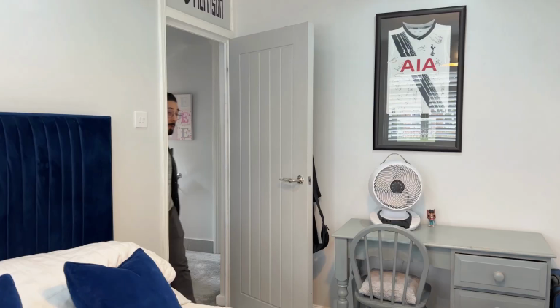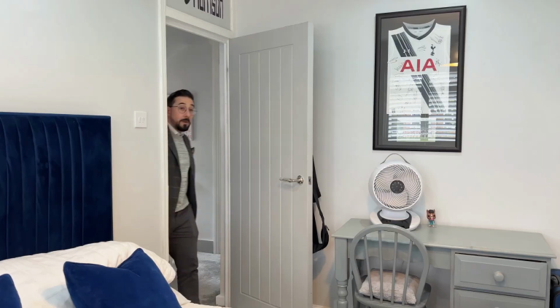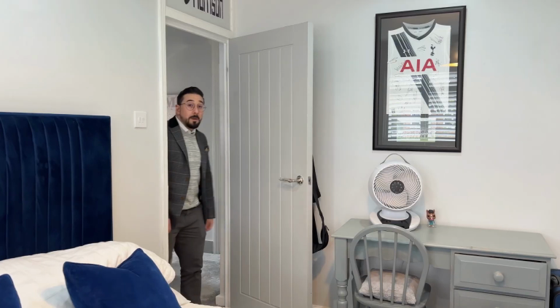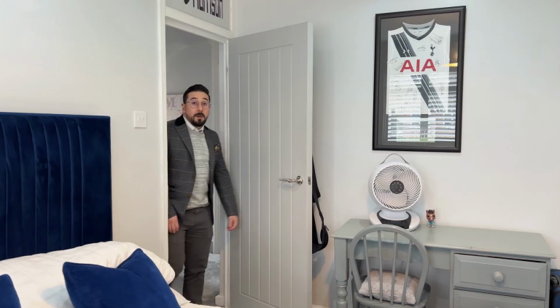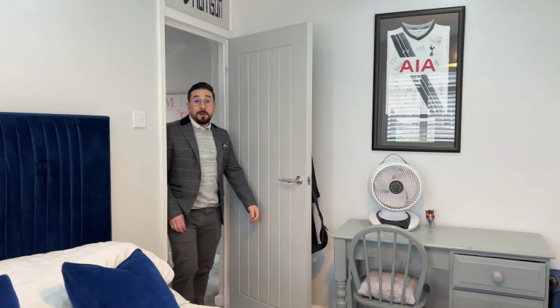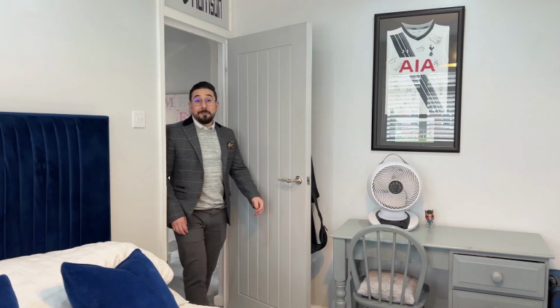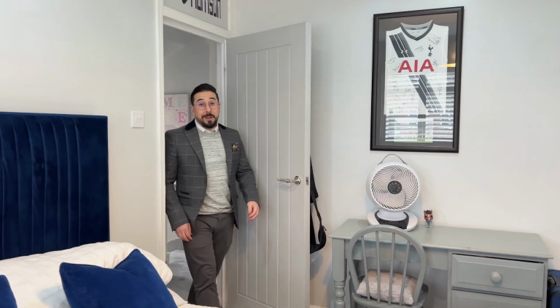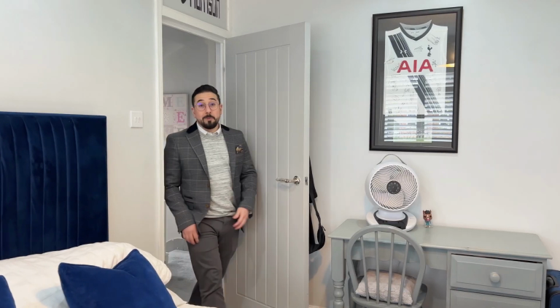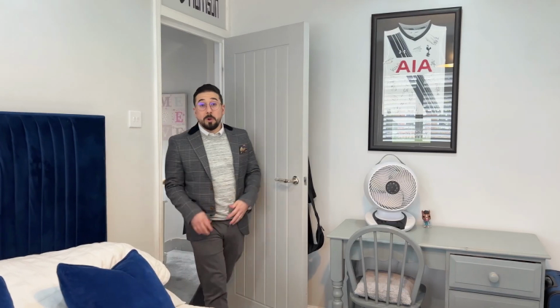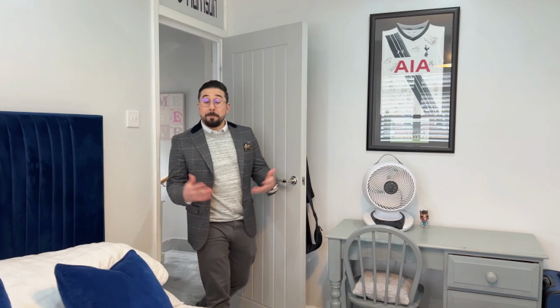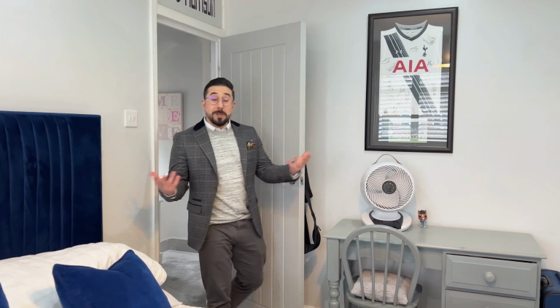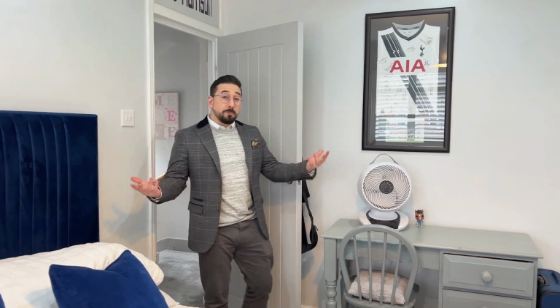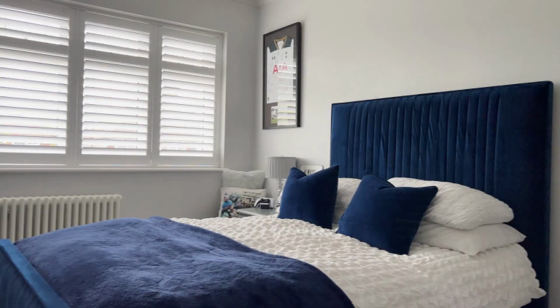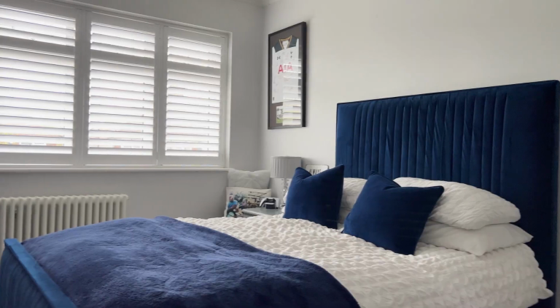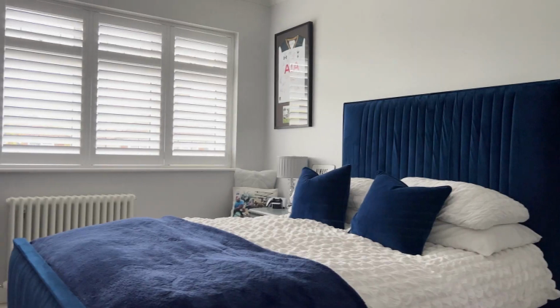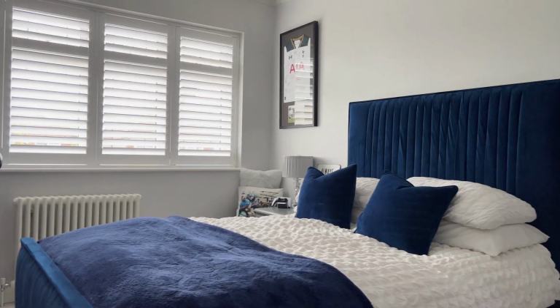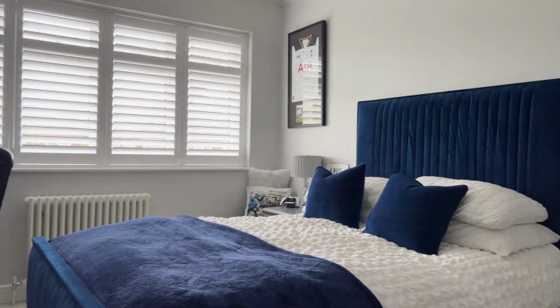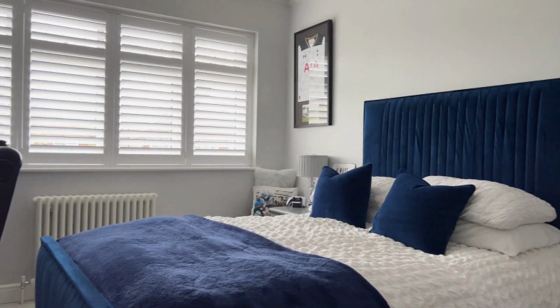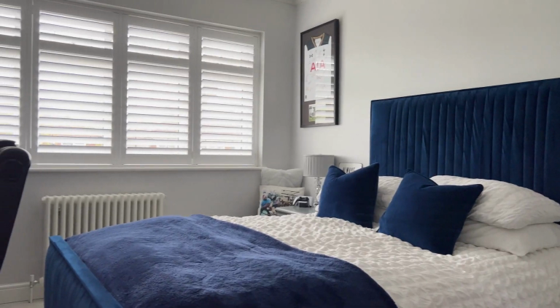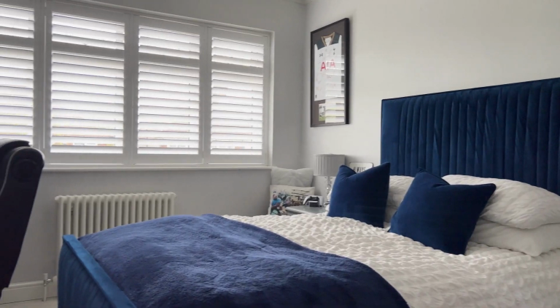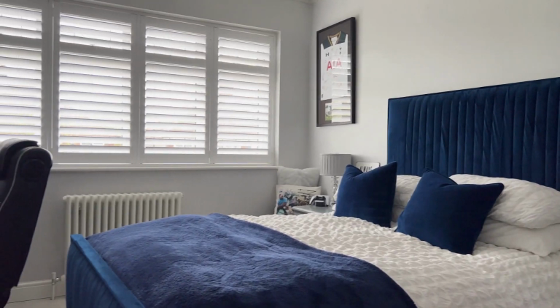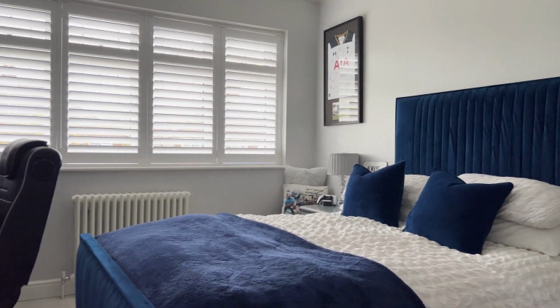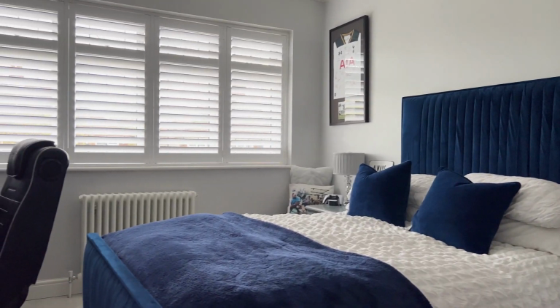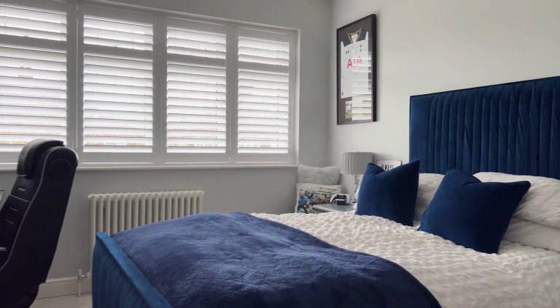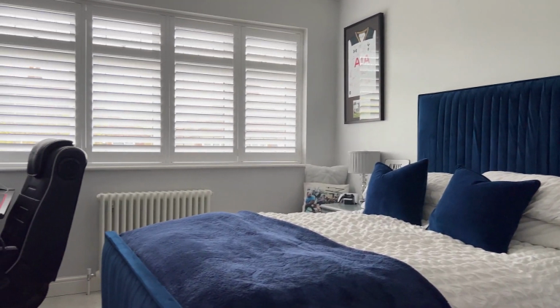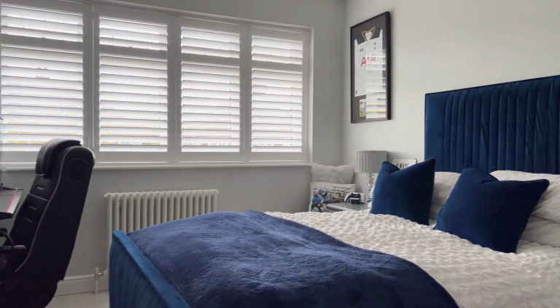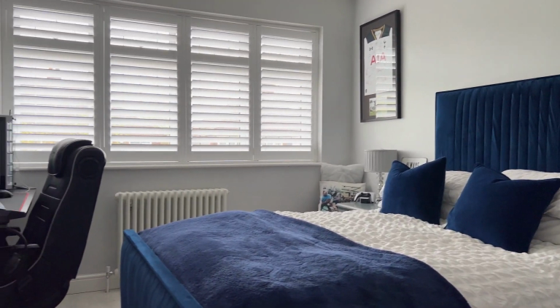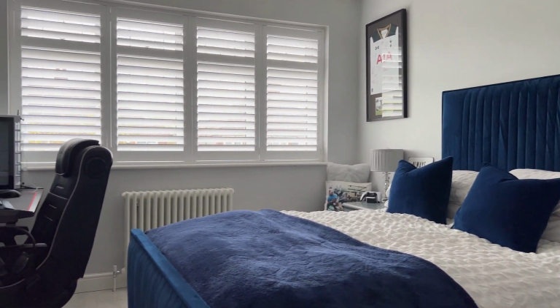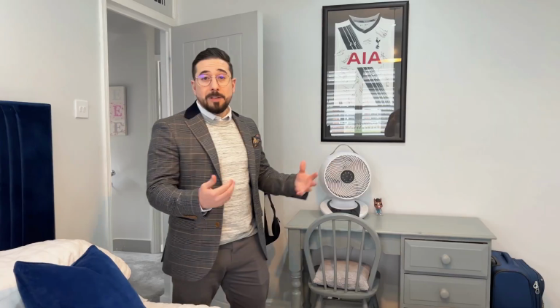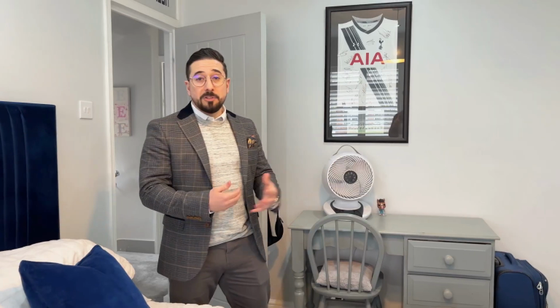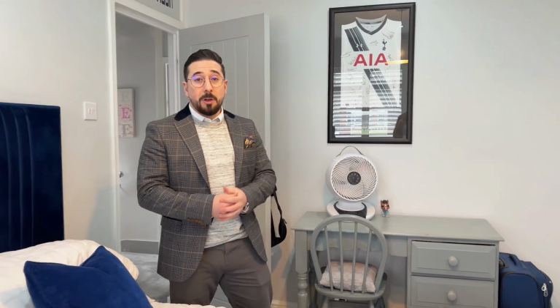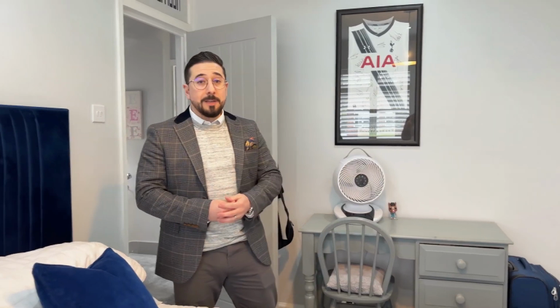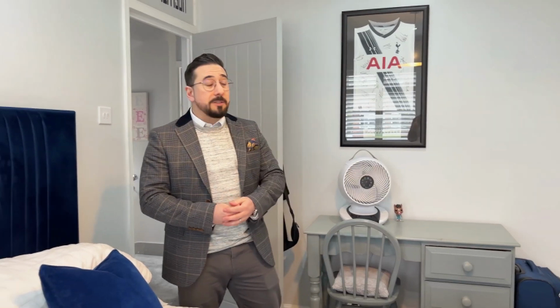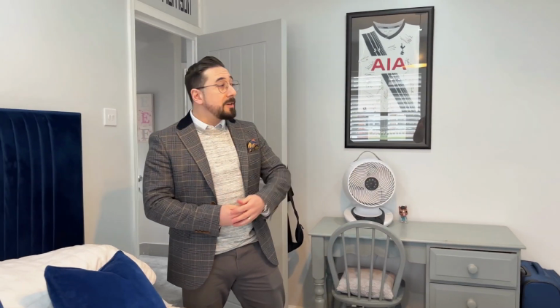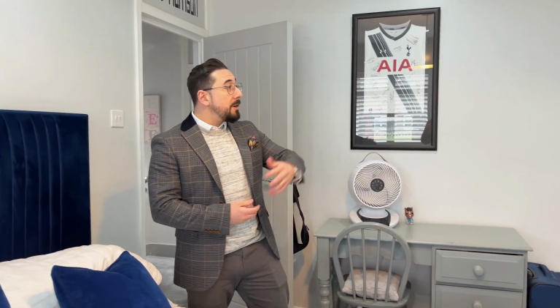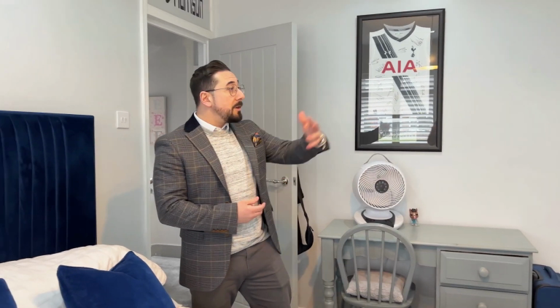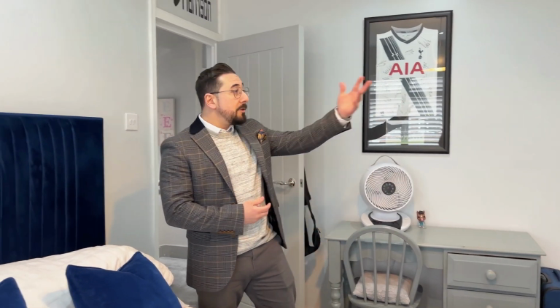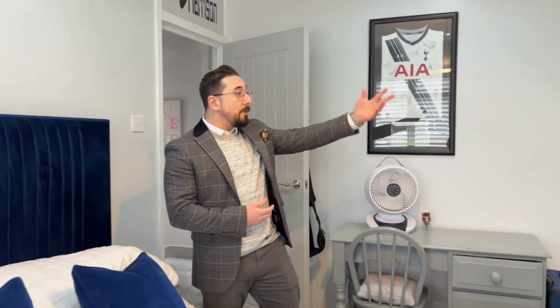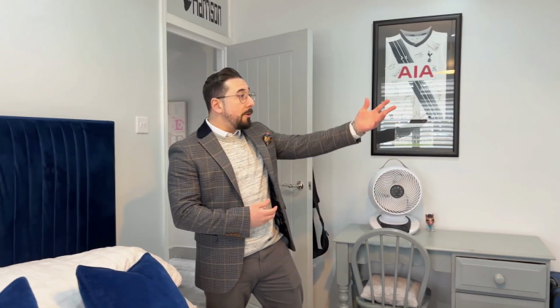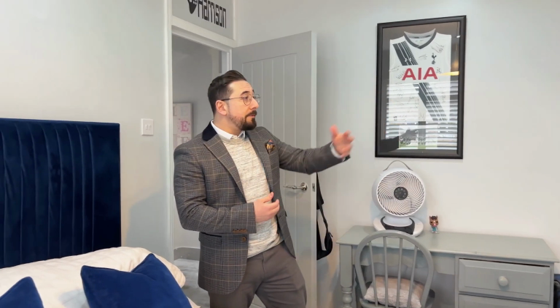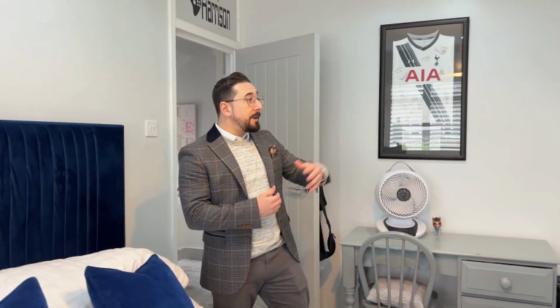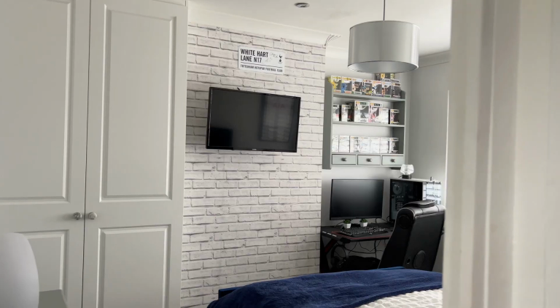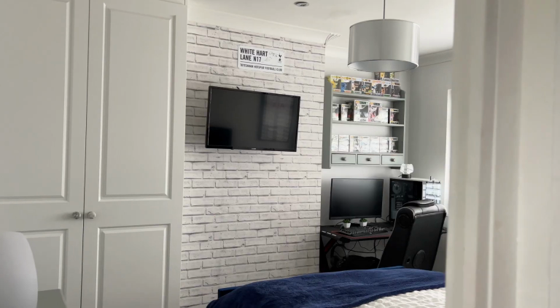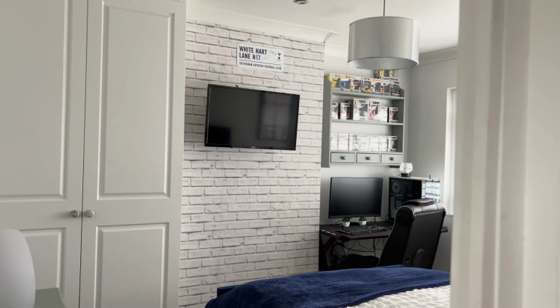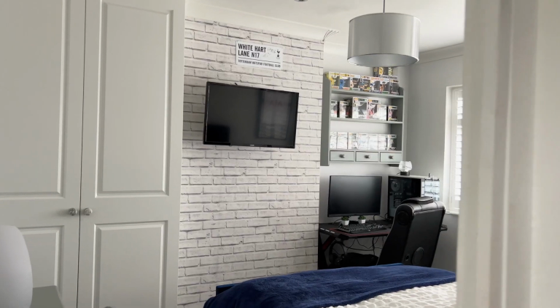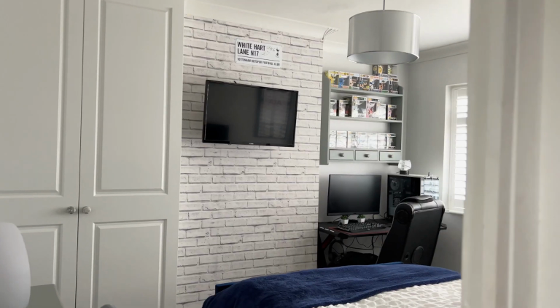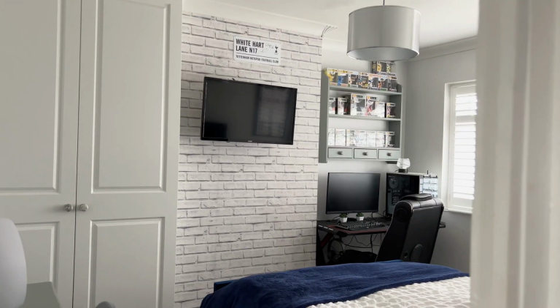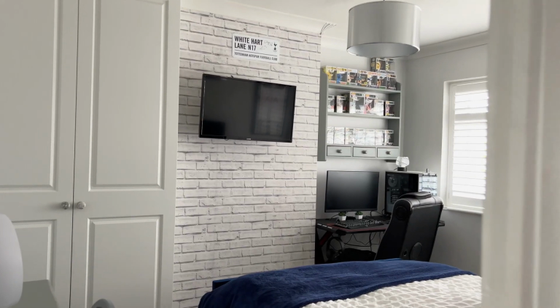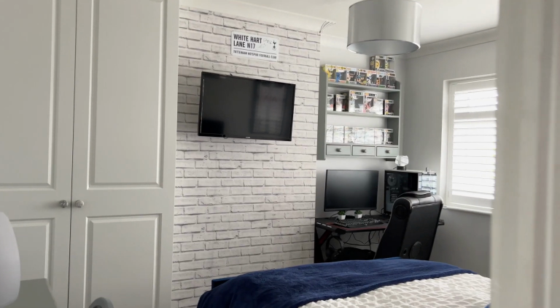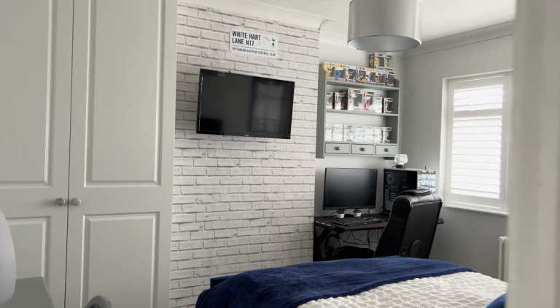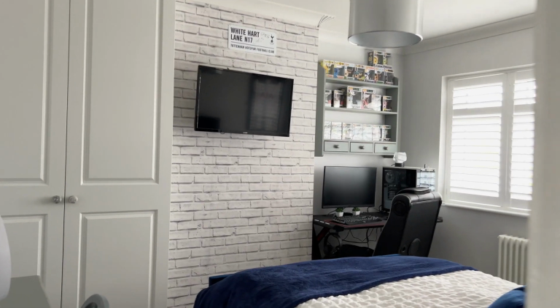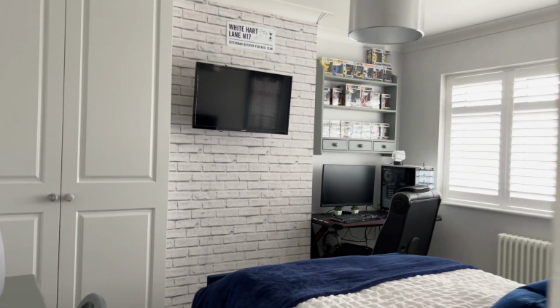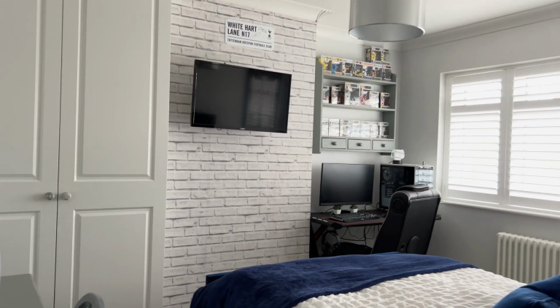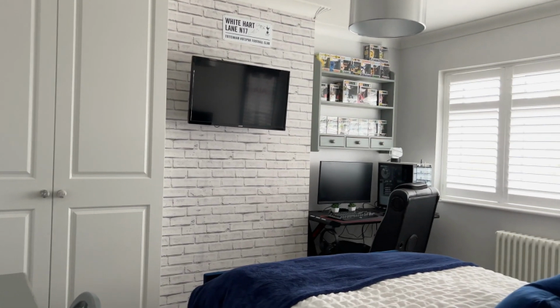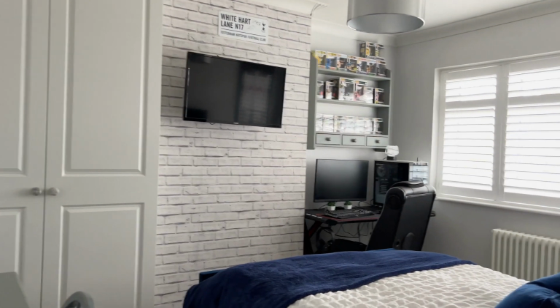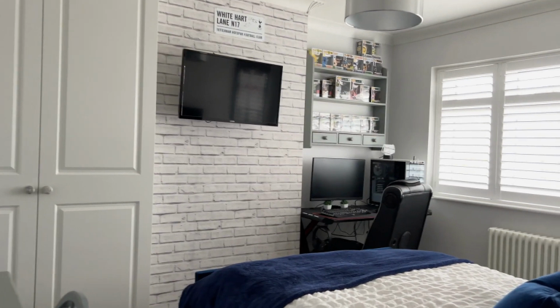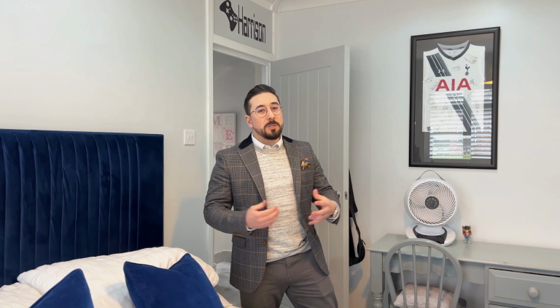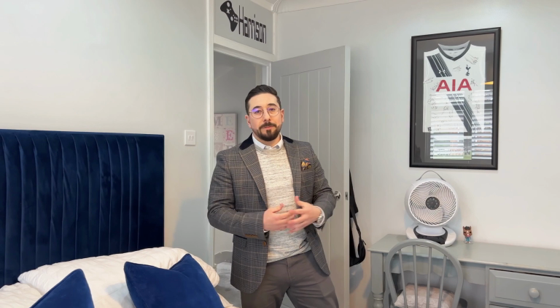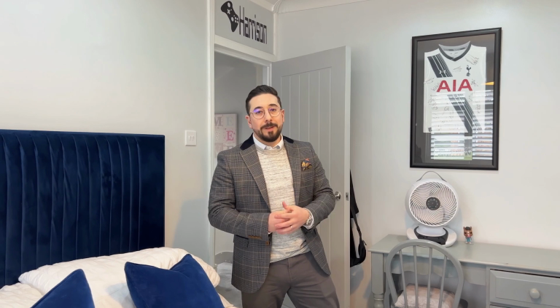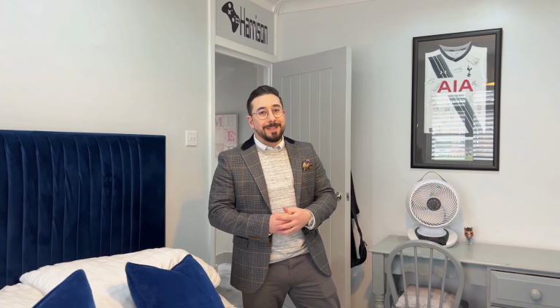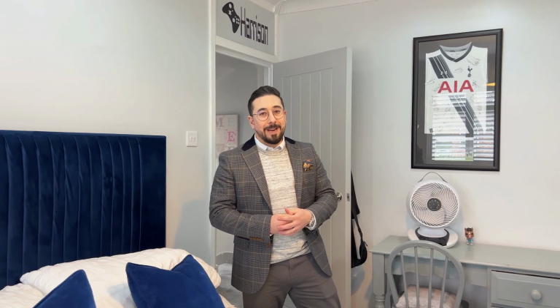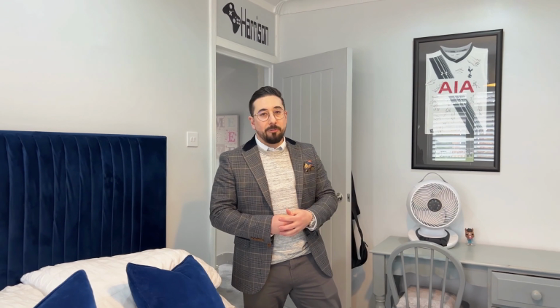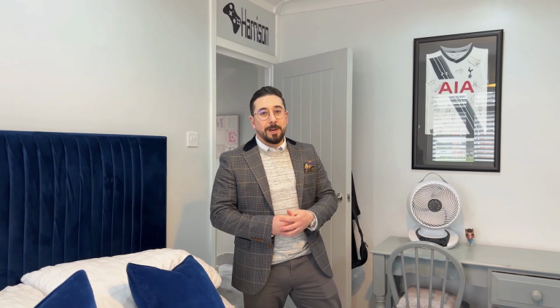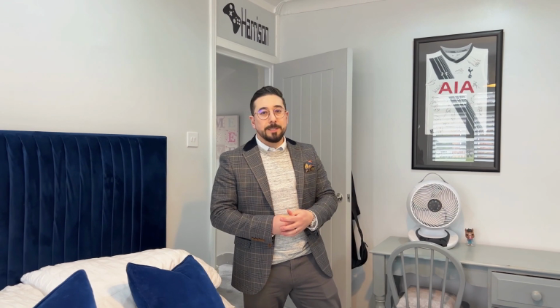Over here we've got bedroom 2, which is of a great size. You've got fitted wardrobes here and it's beautifully decorated.